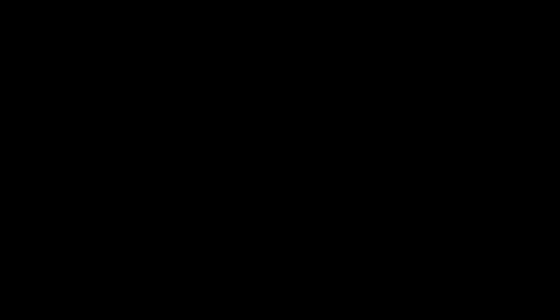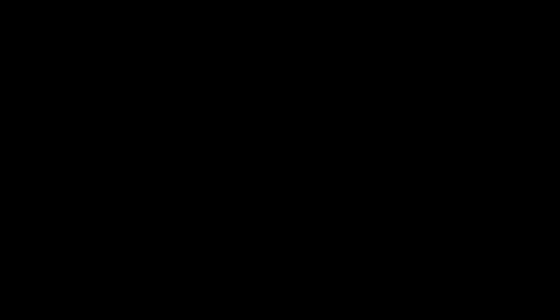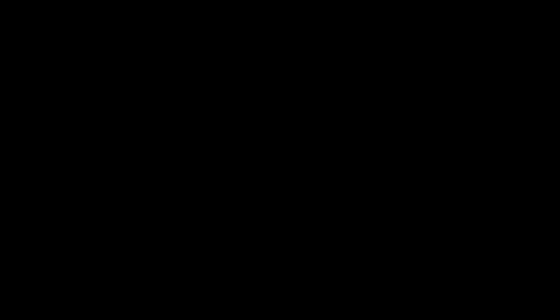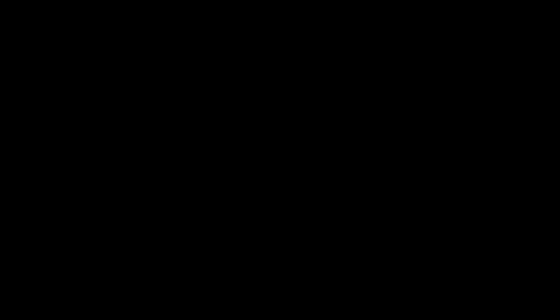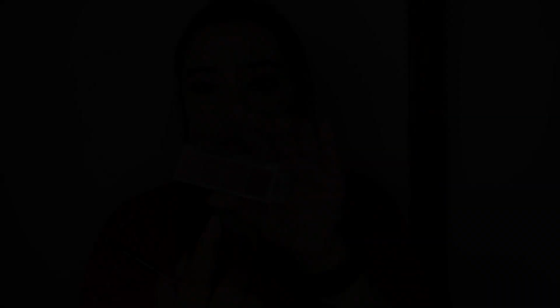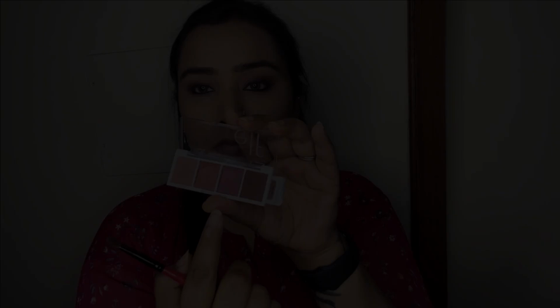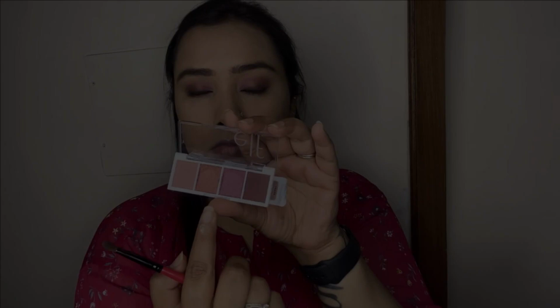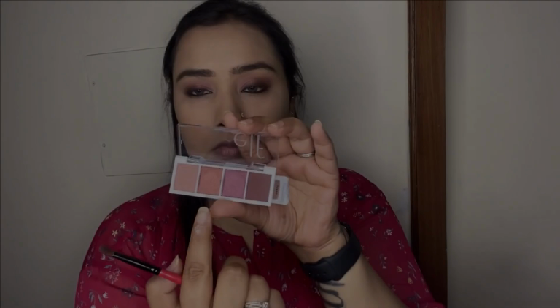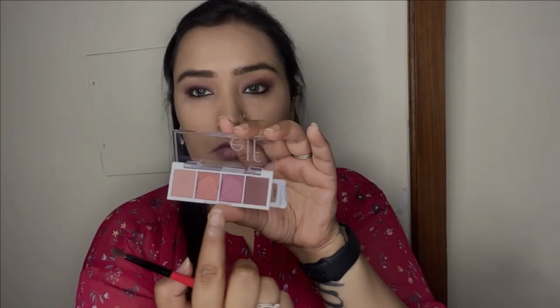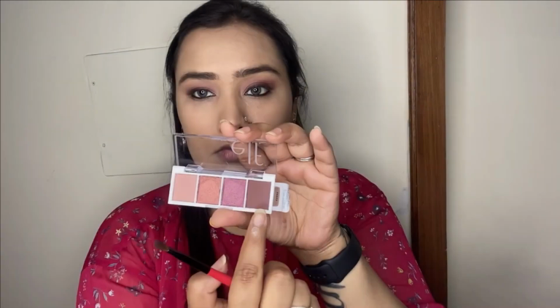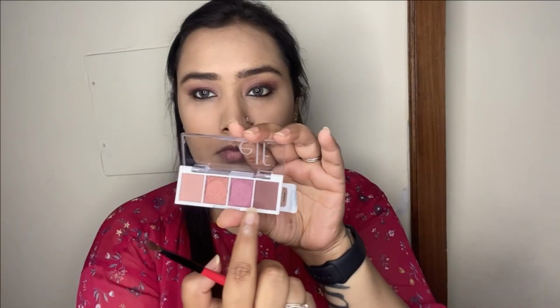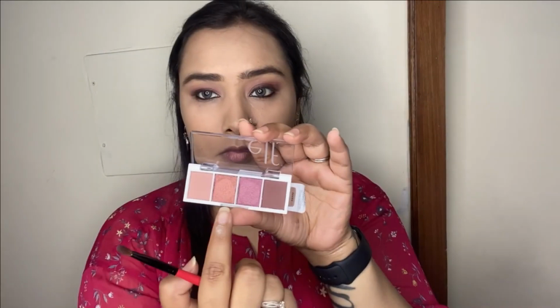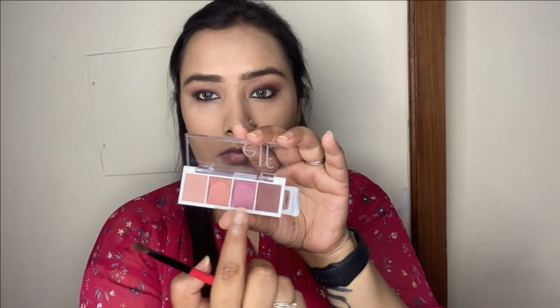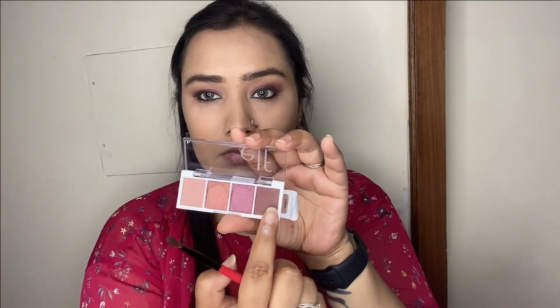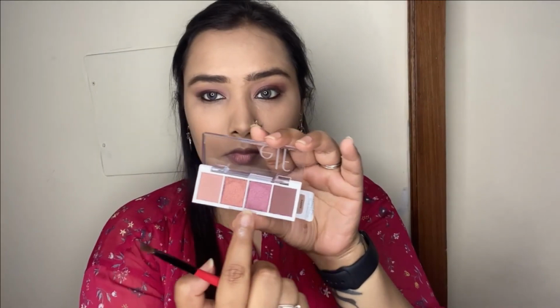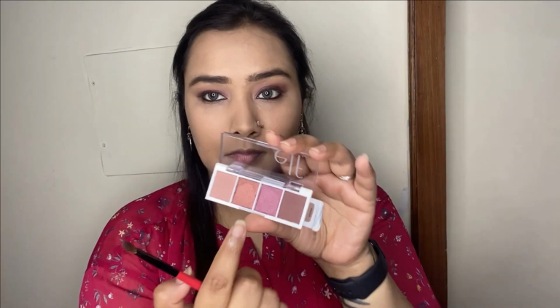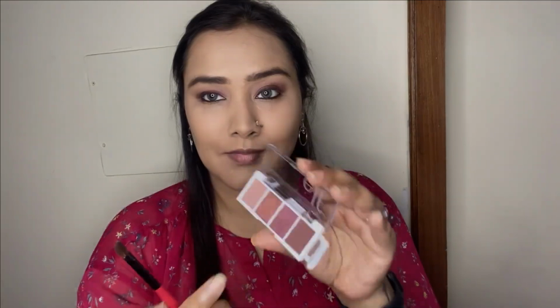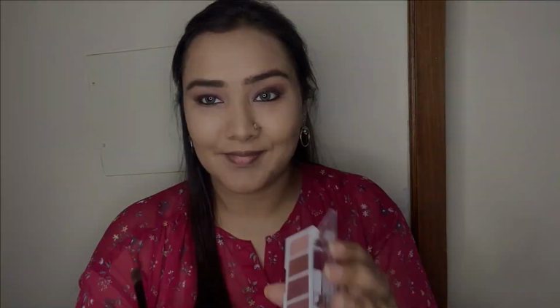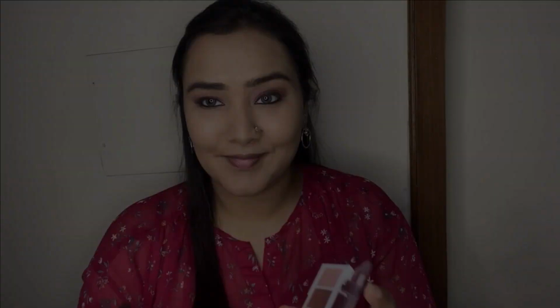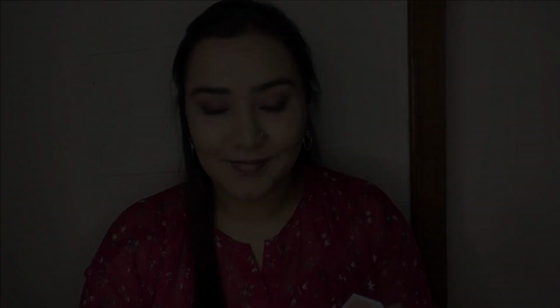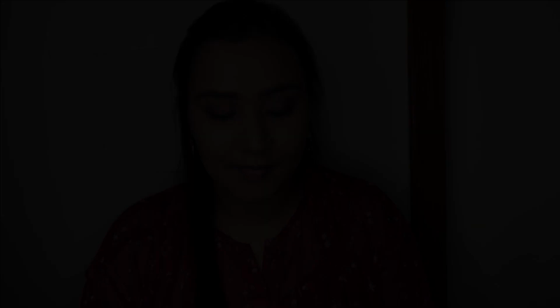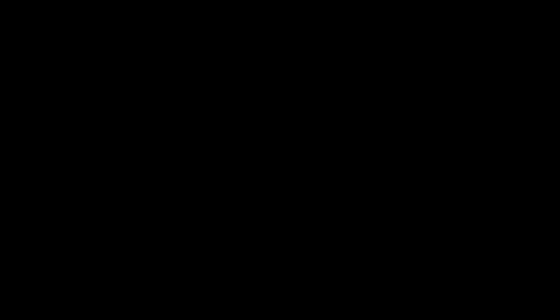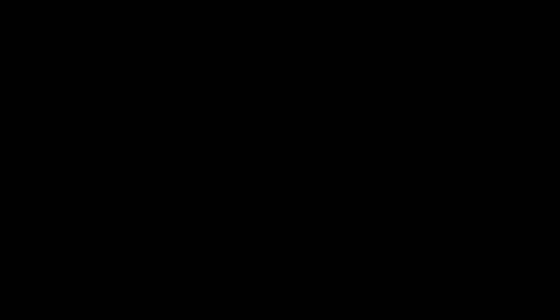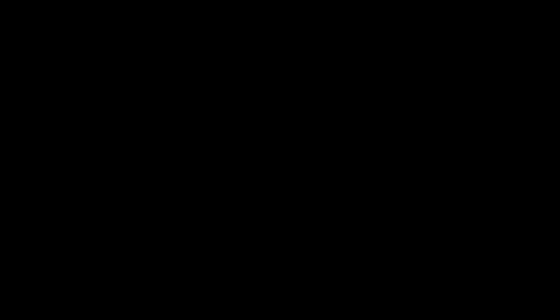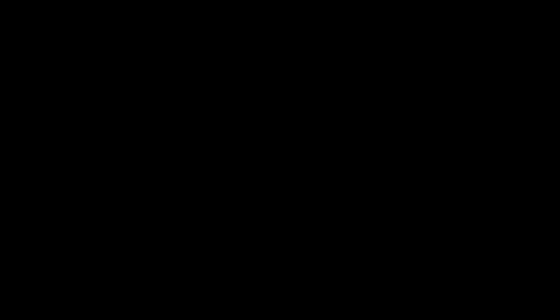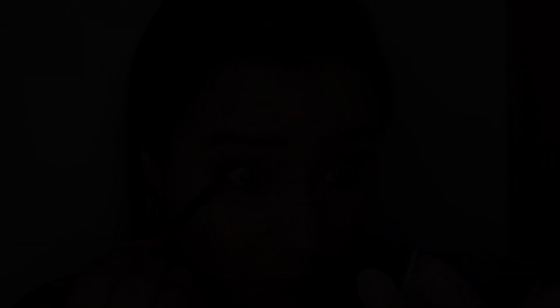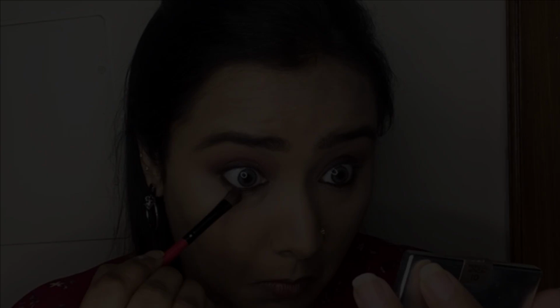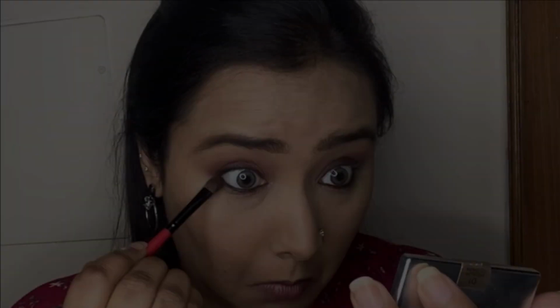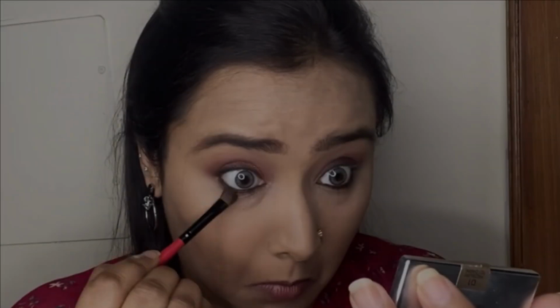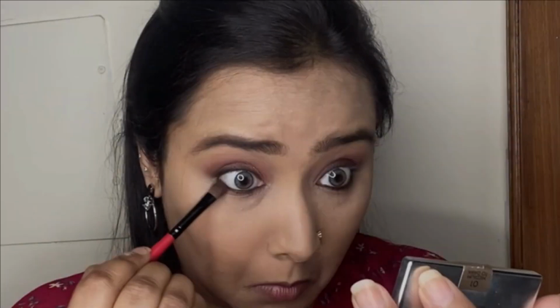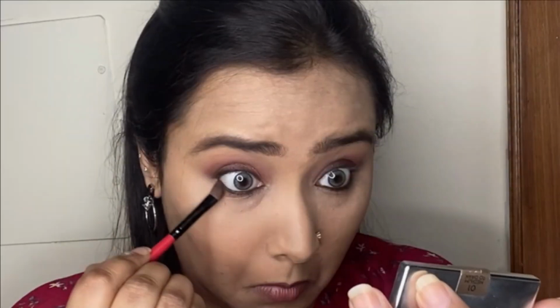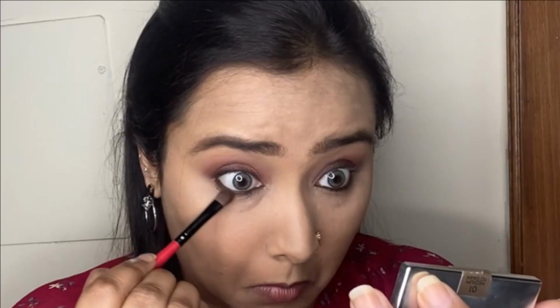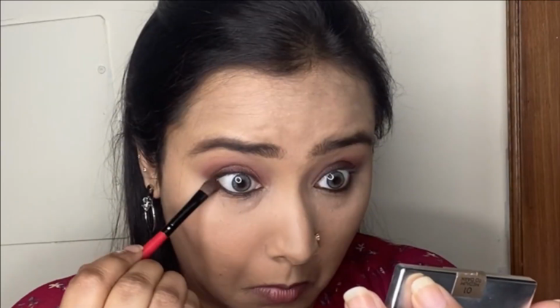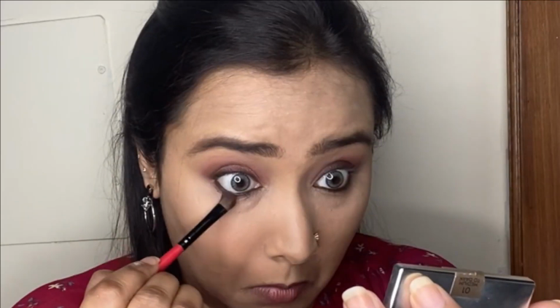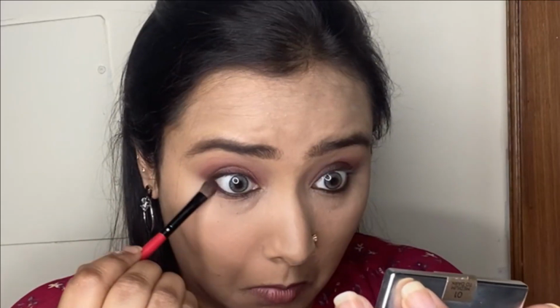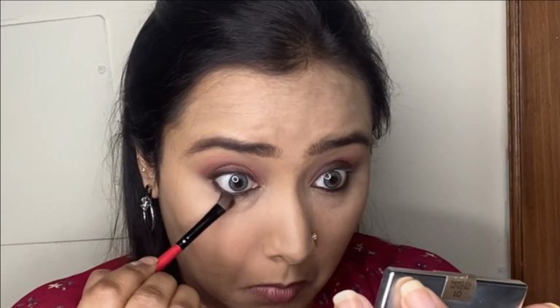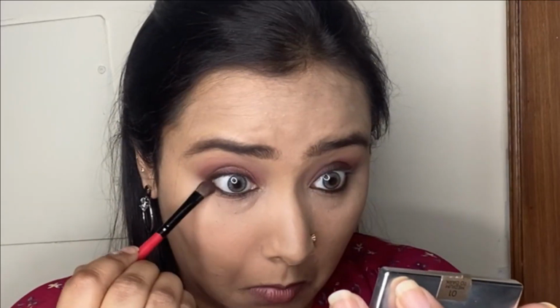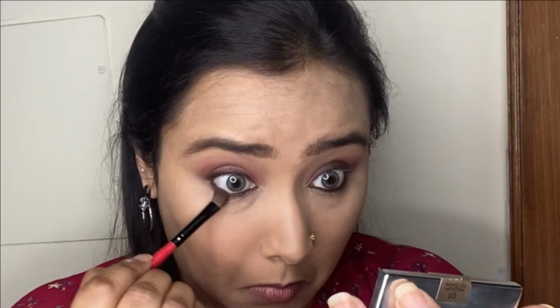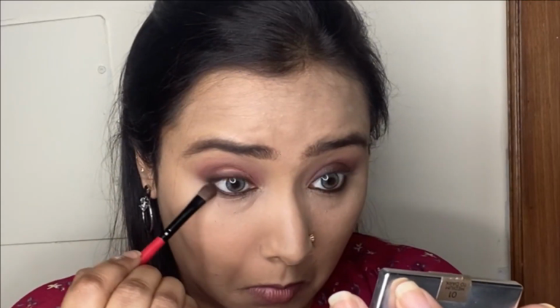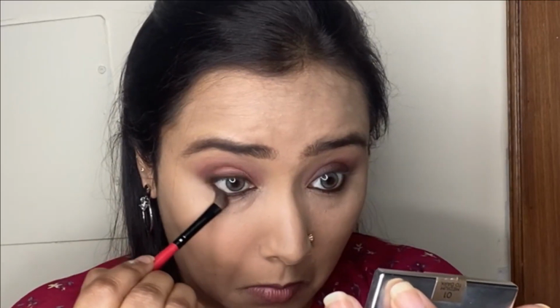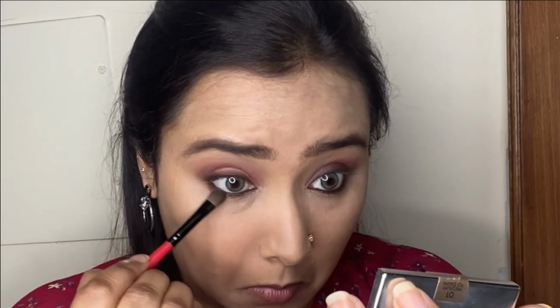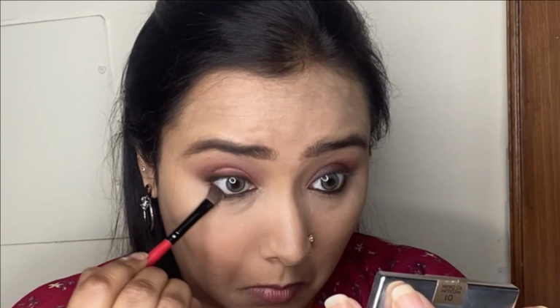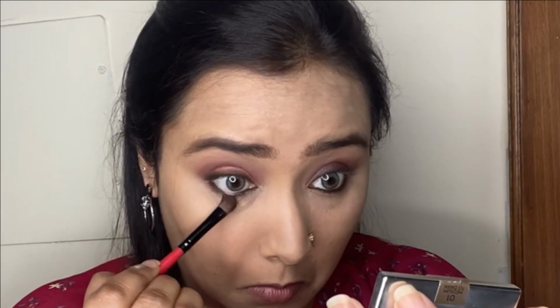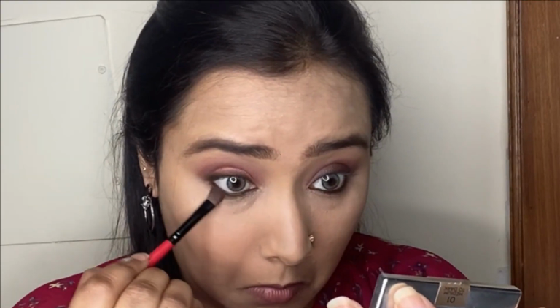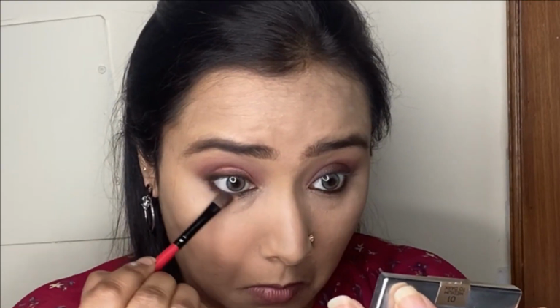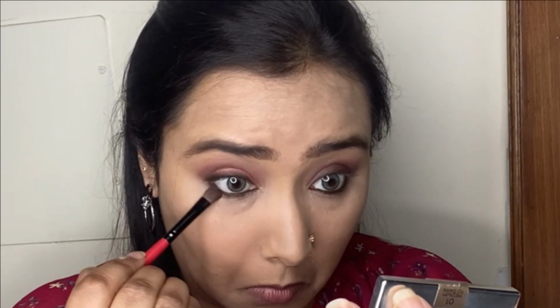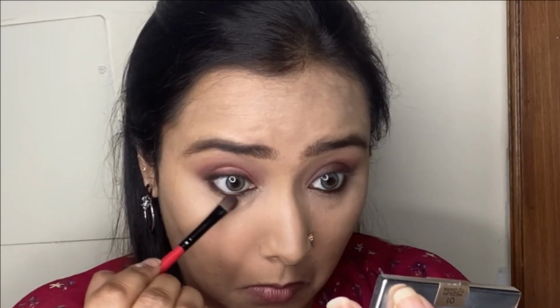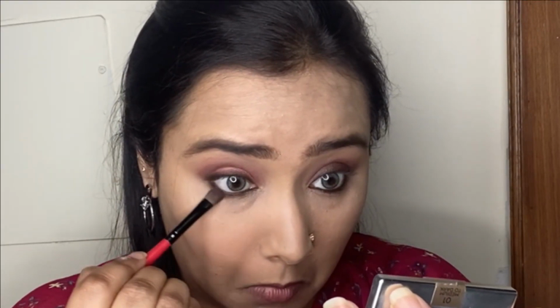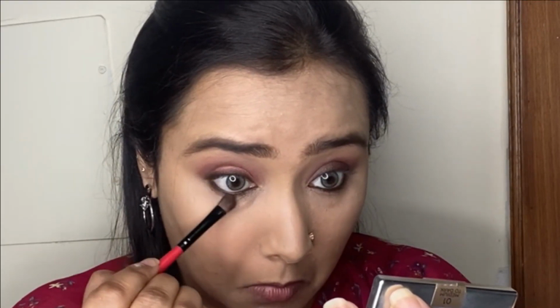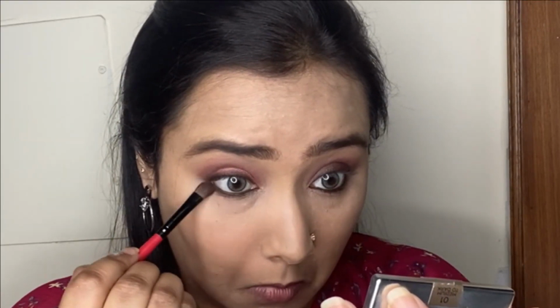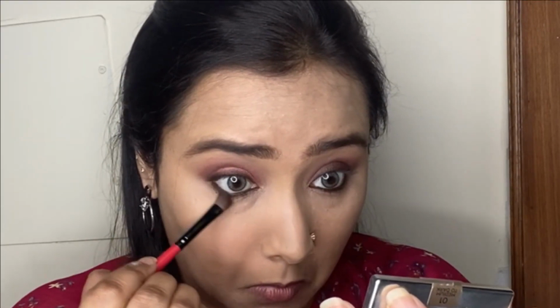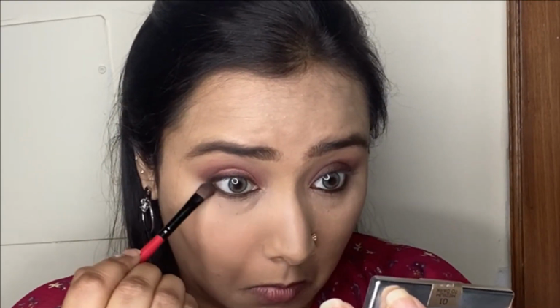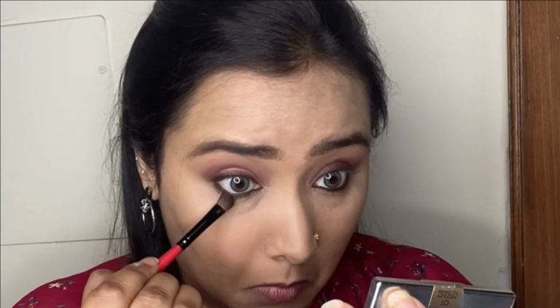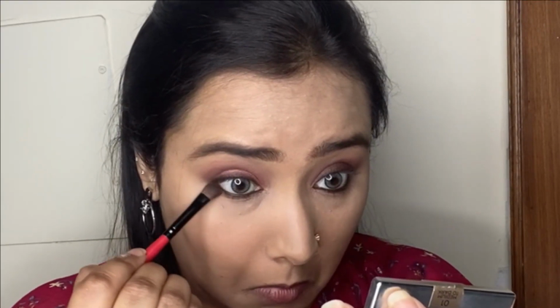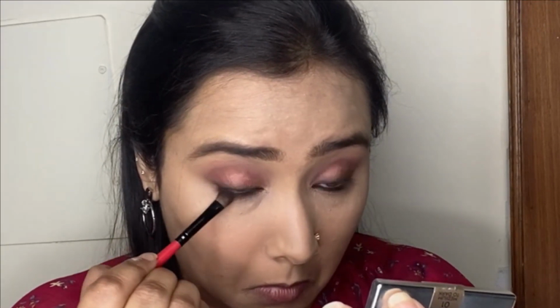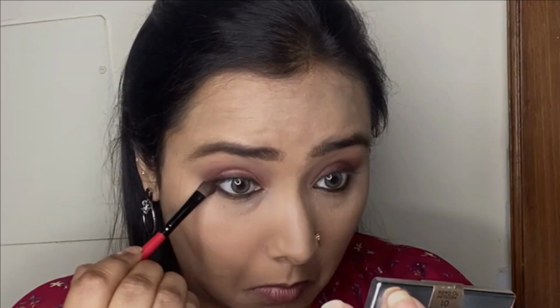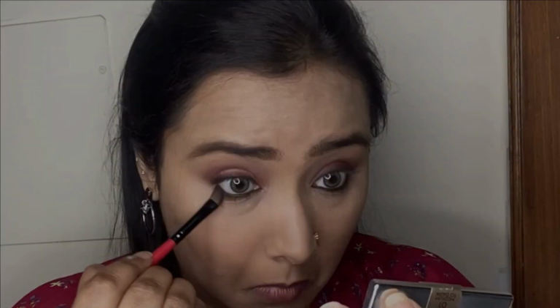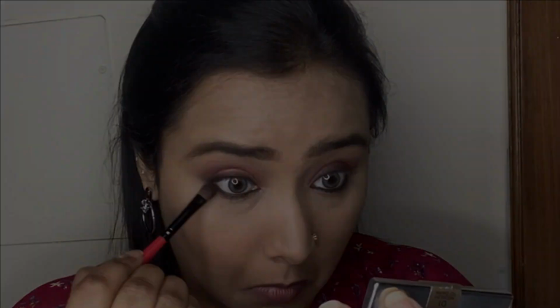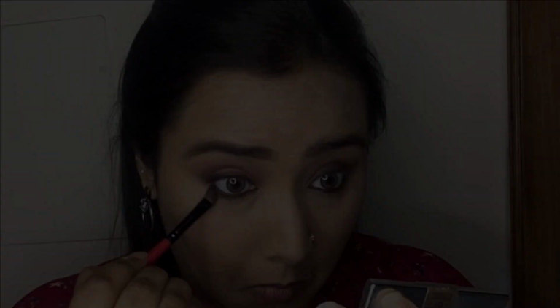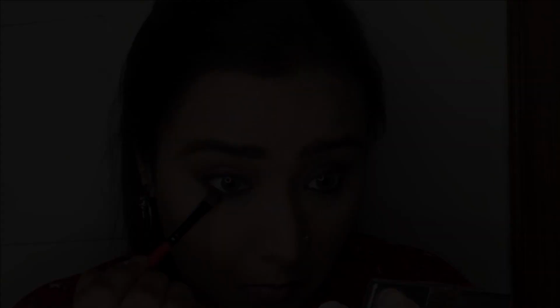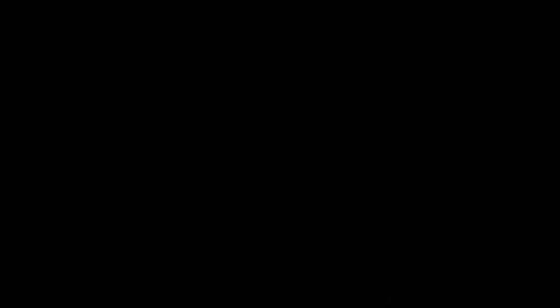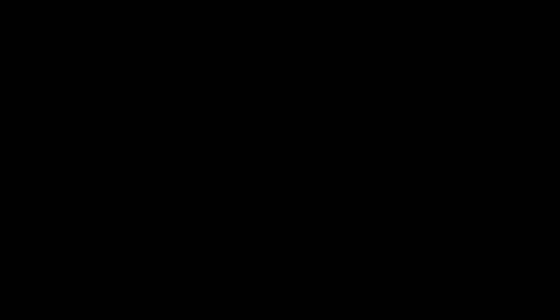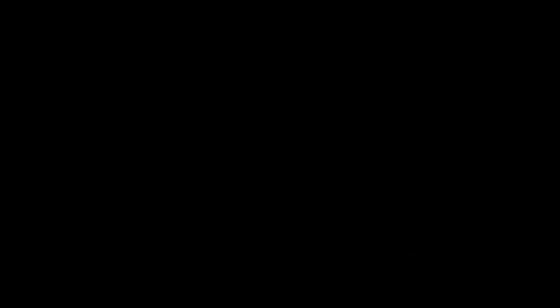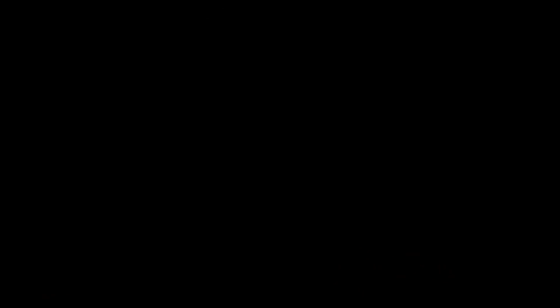For the lower lash line, I'm using the matte berry pink shade on the outer half and the metallic rose gold shade on the inner half.